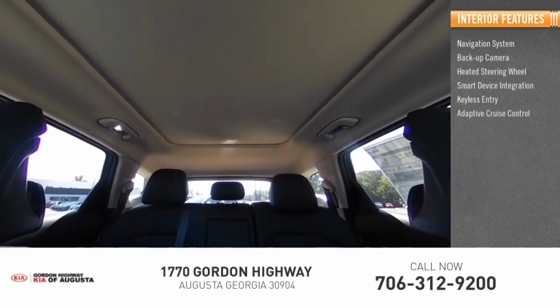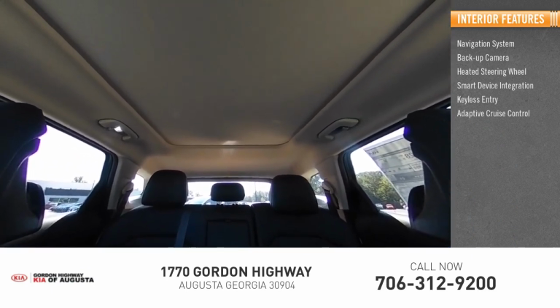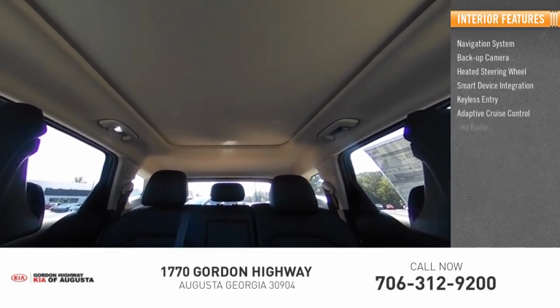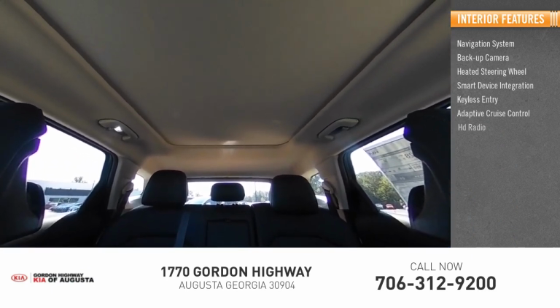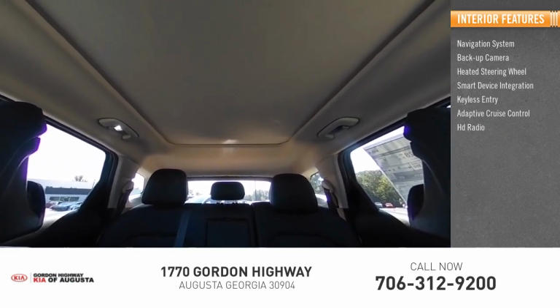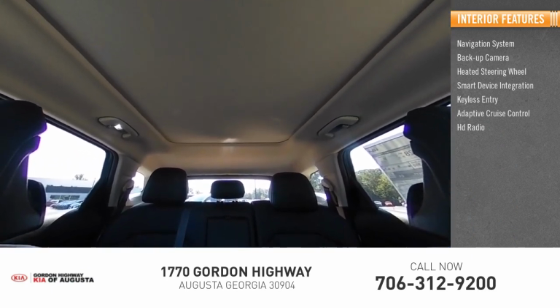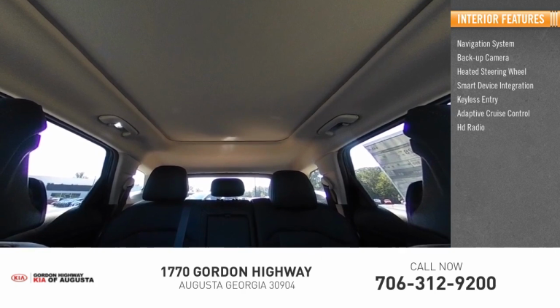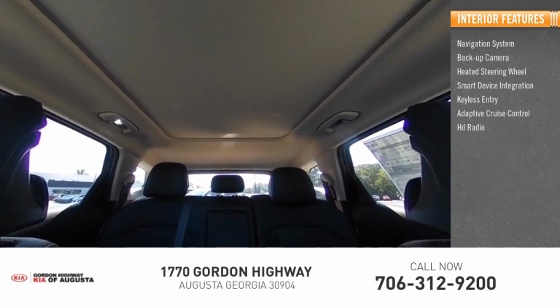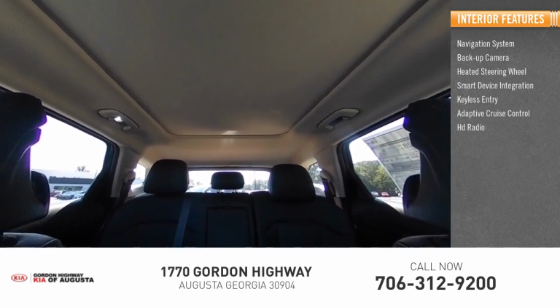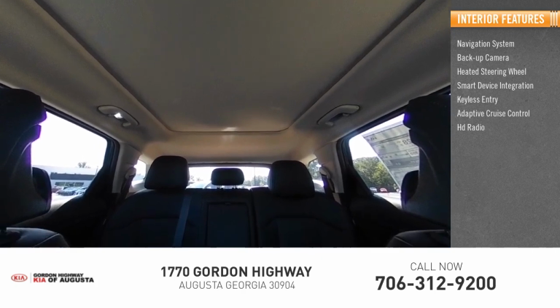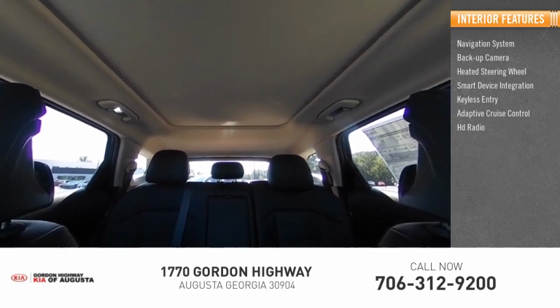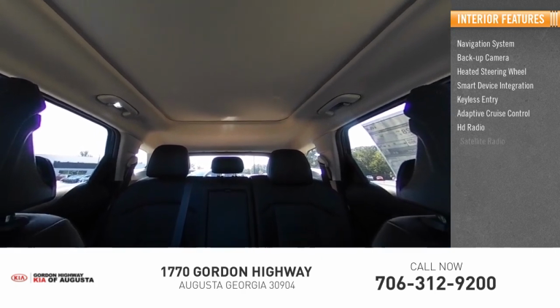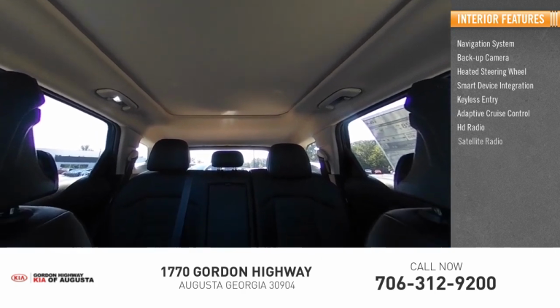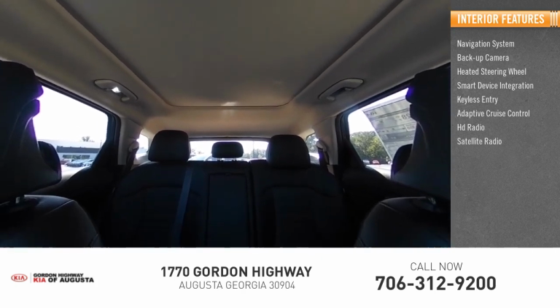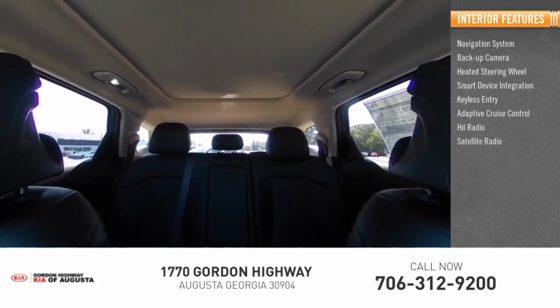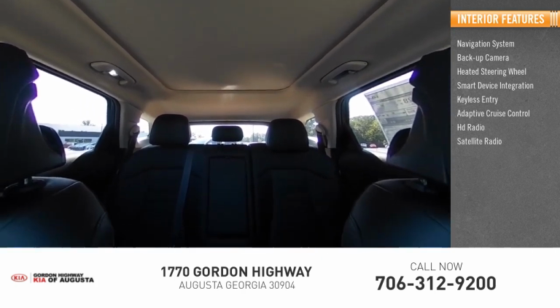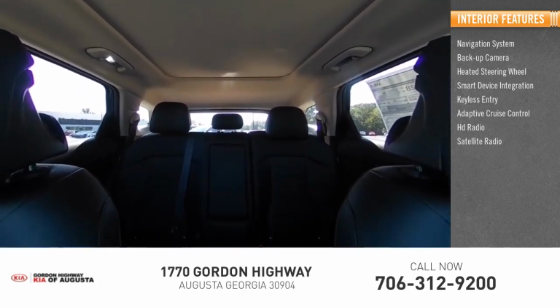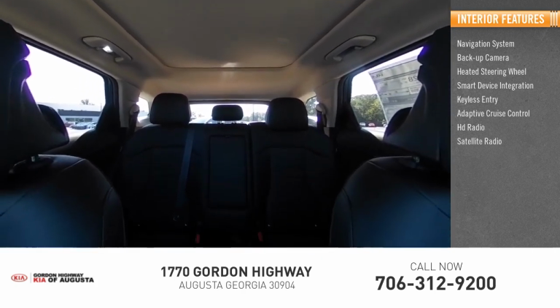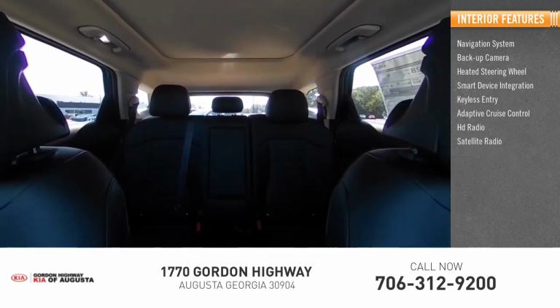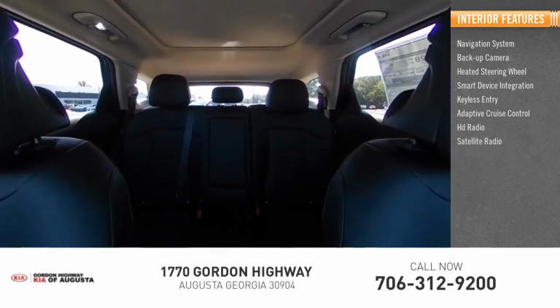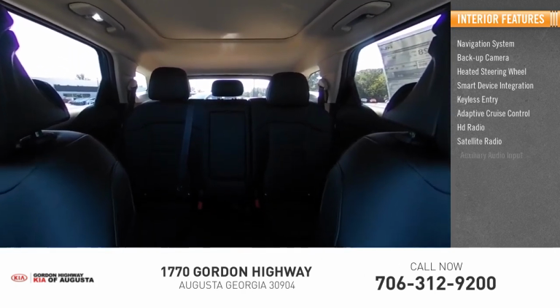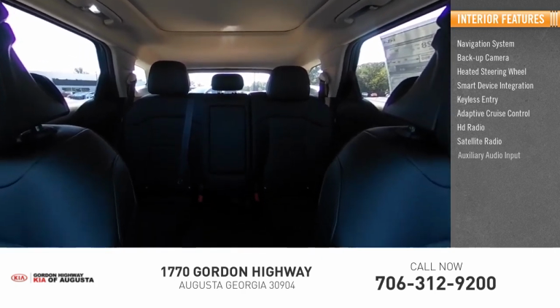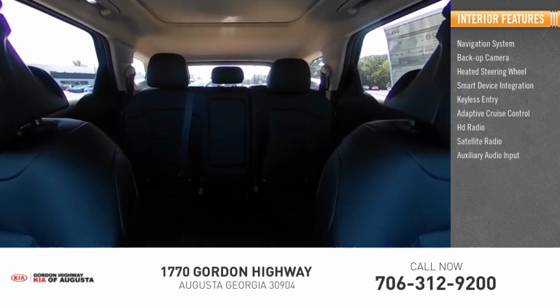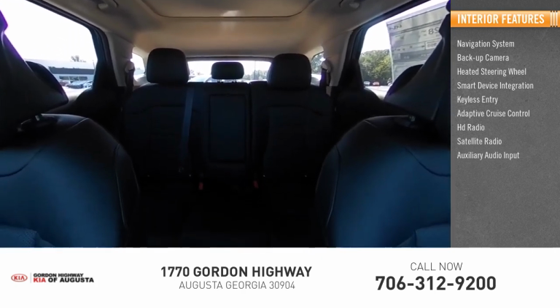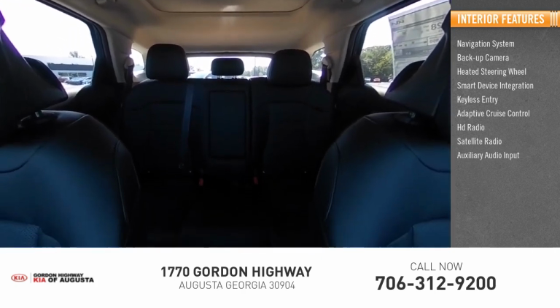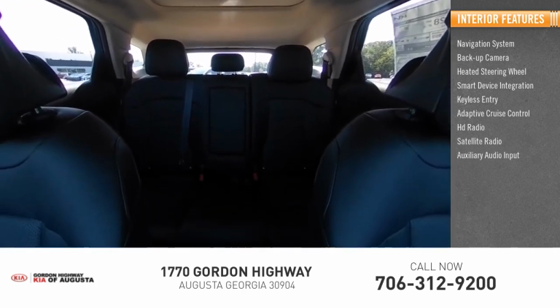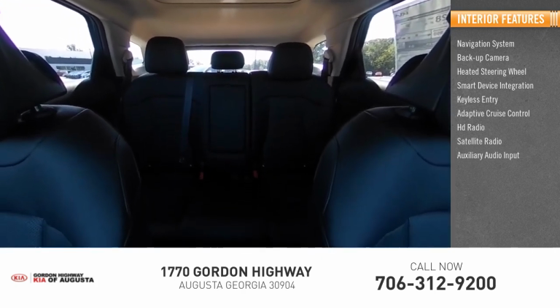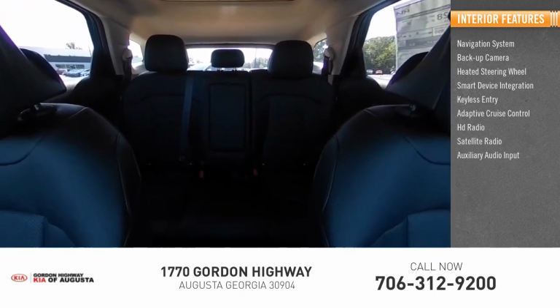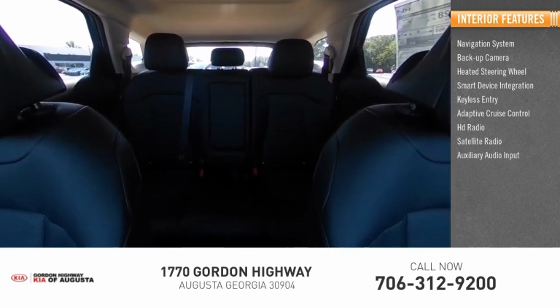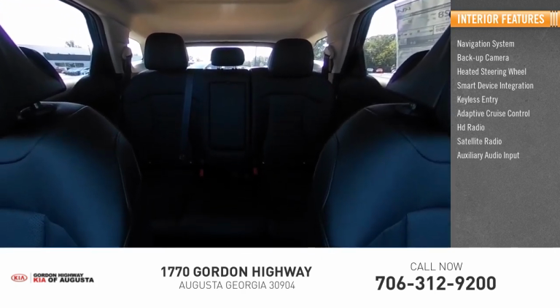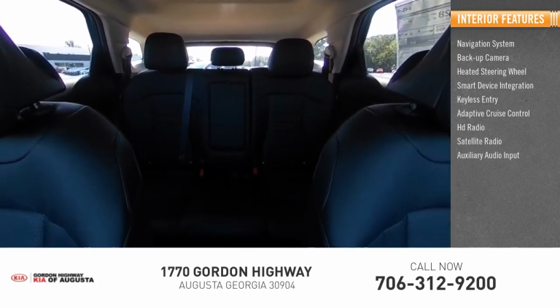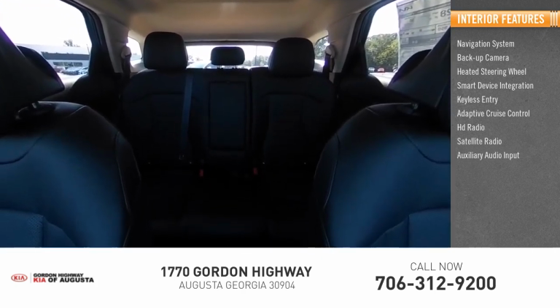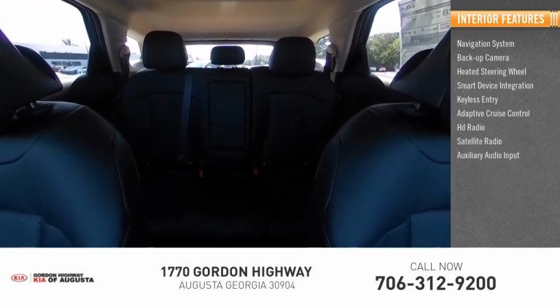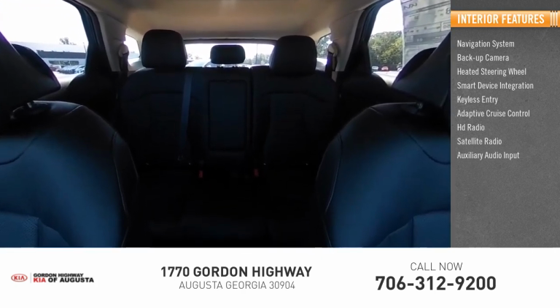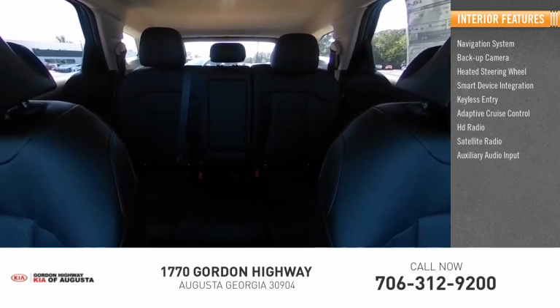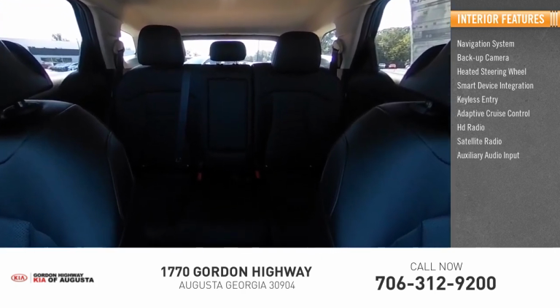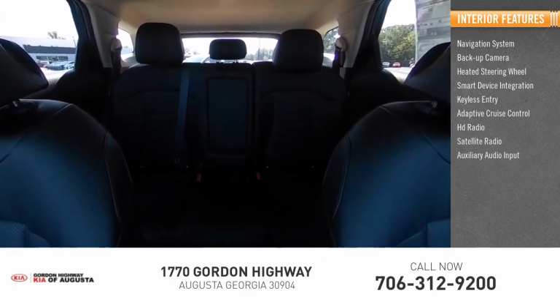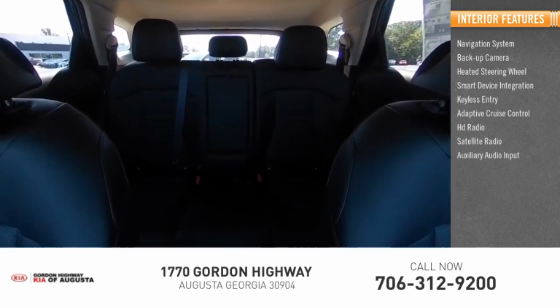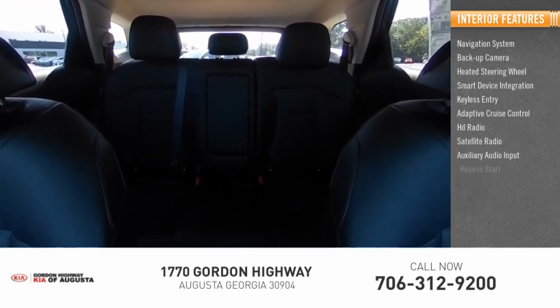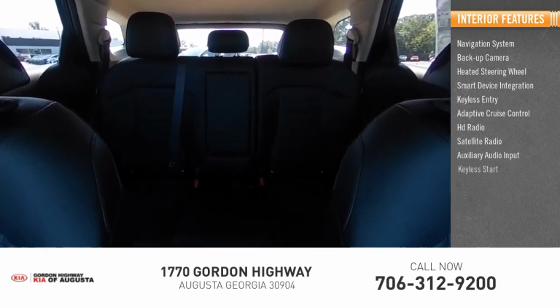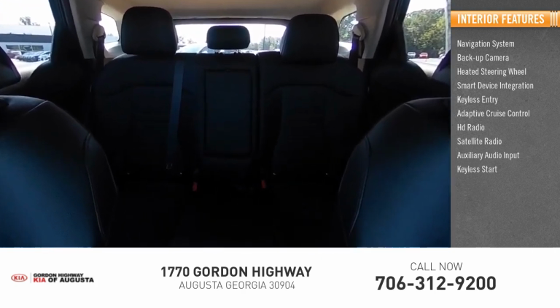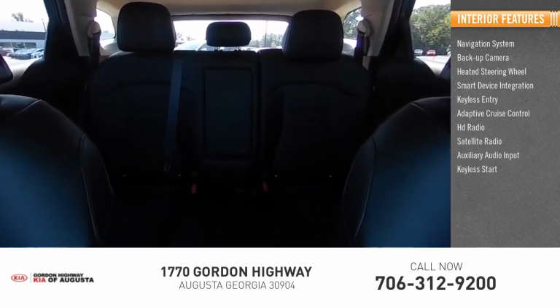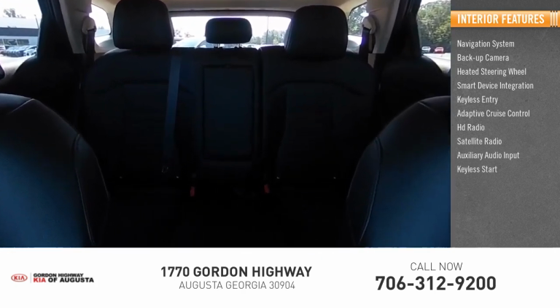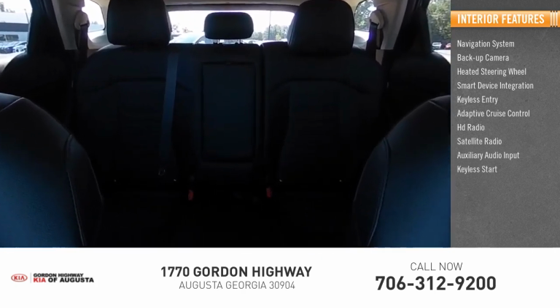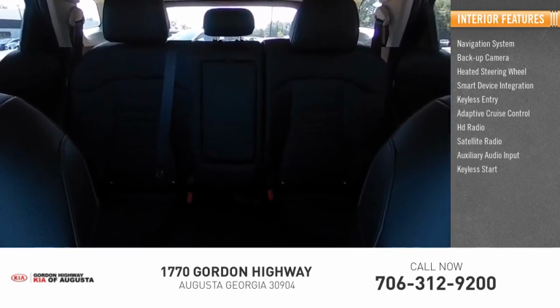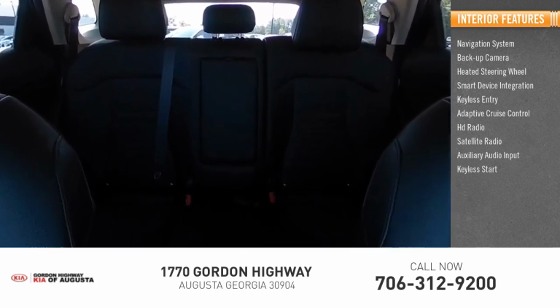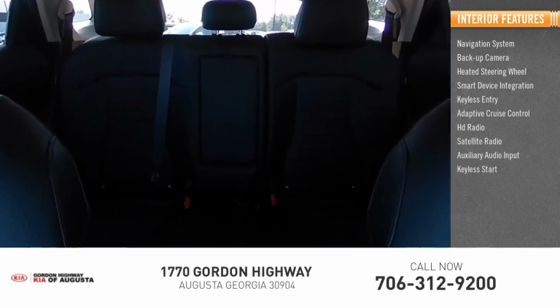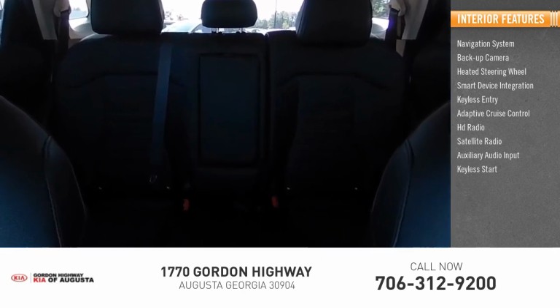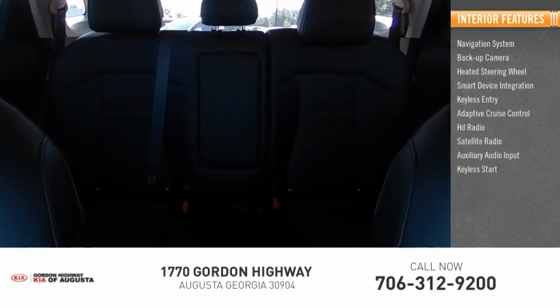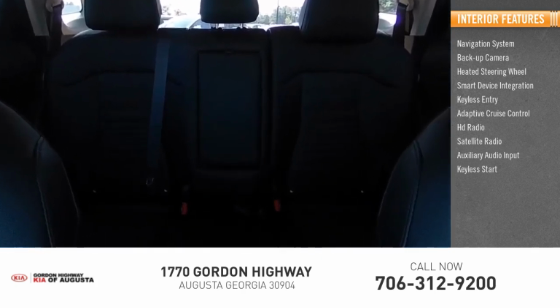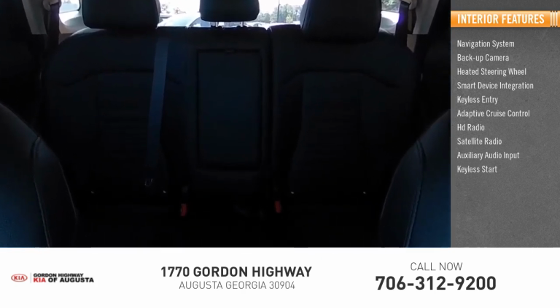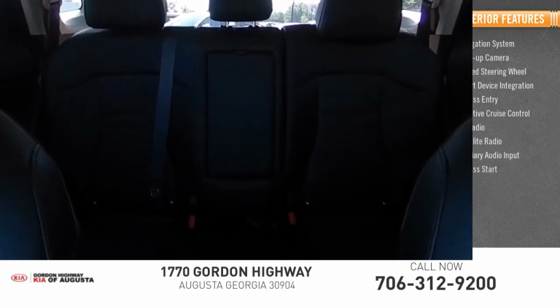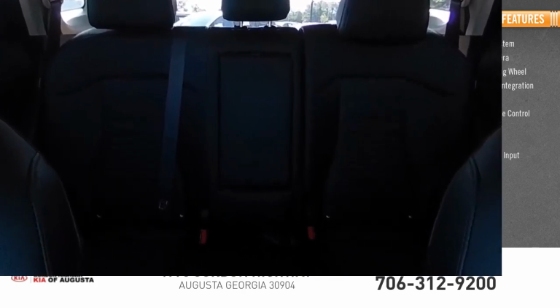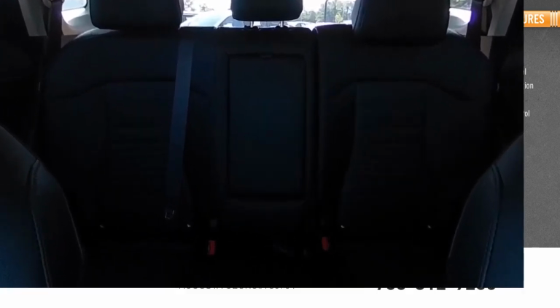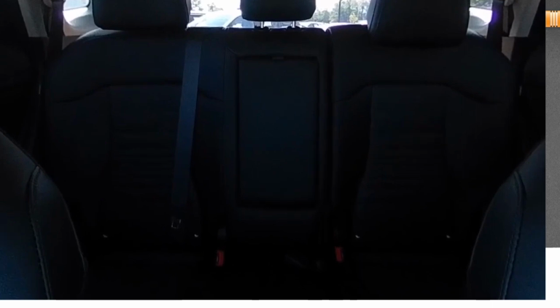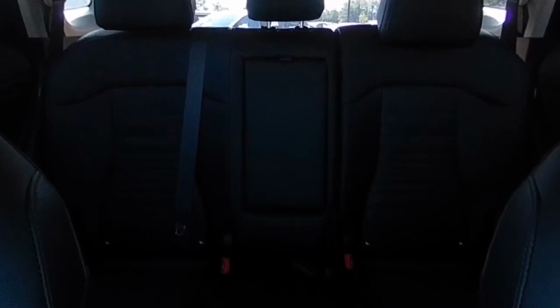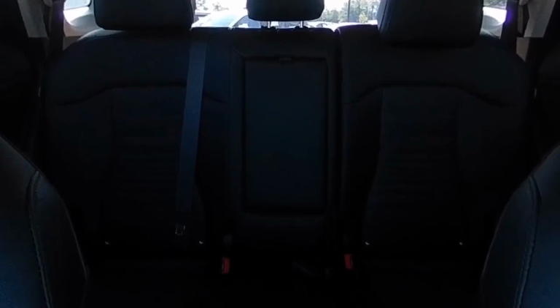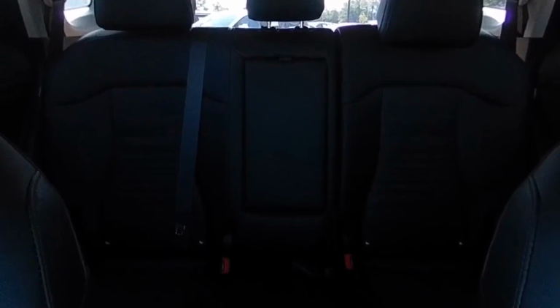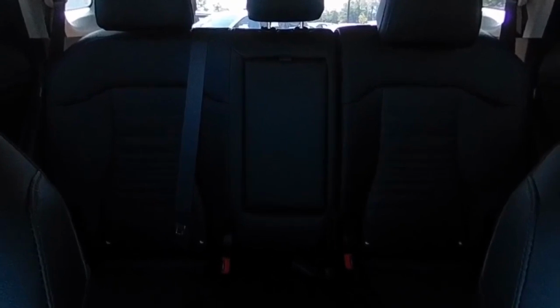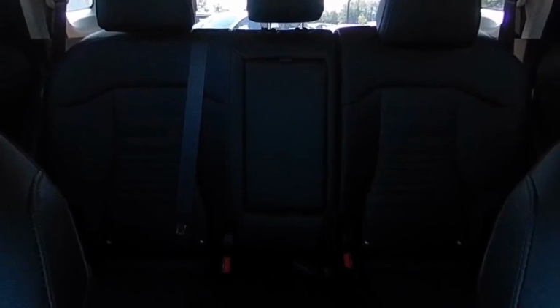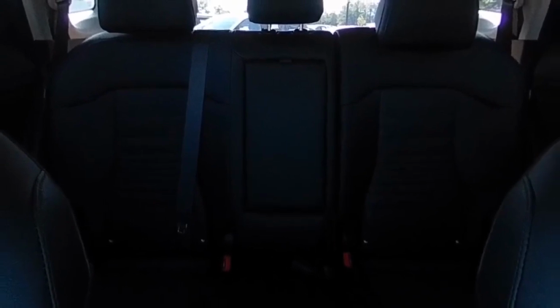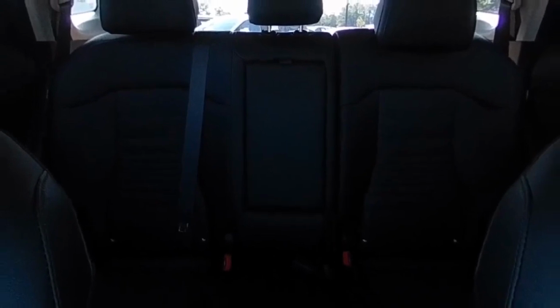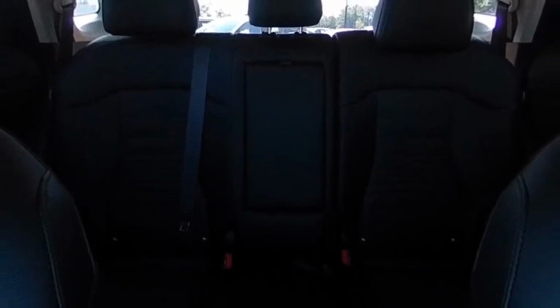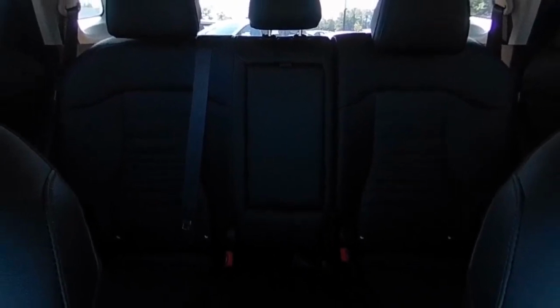HD radio, satellite radio, auxiliary audio input, keyless start. Come see the car for yourself.